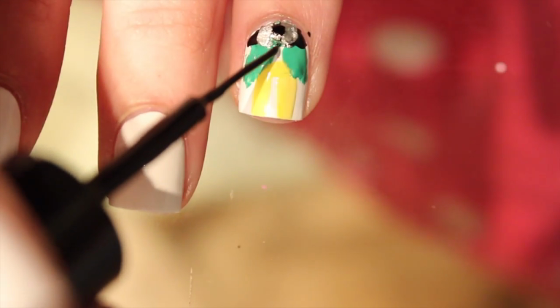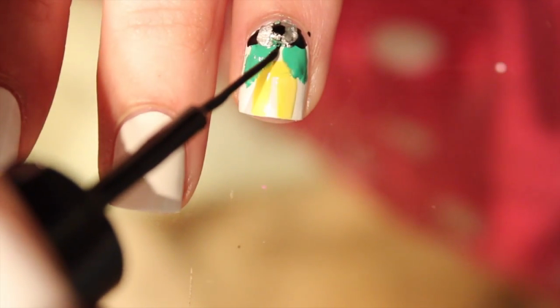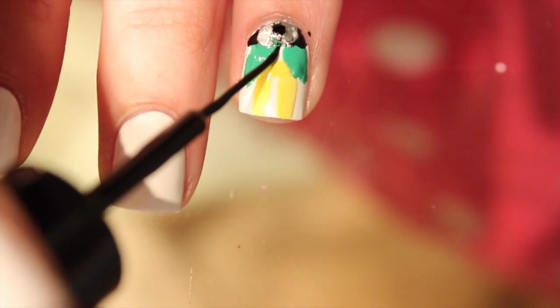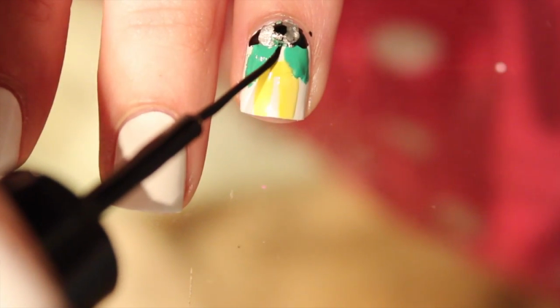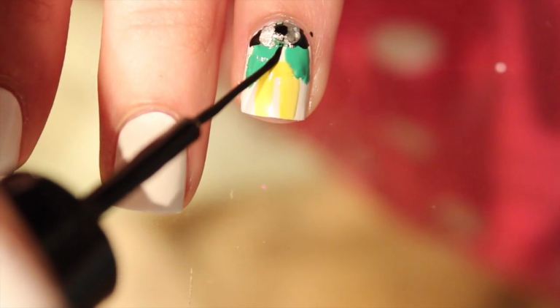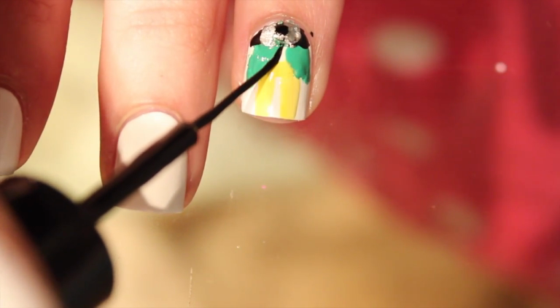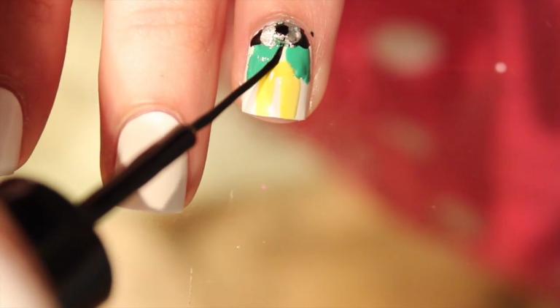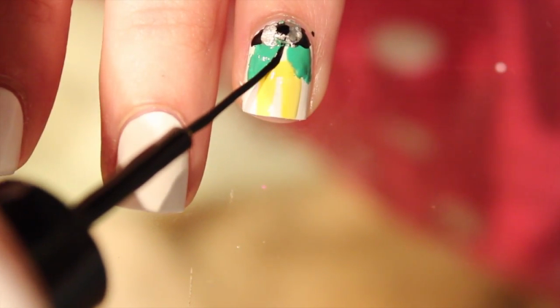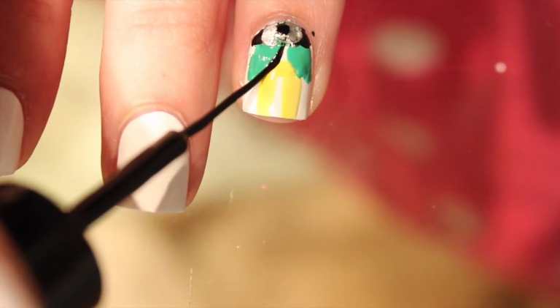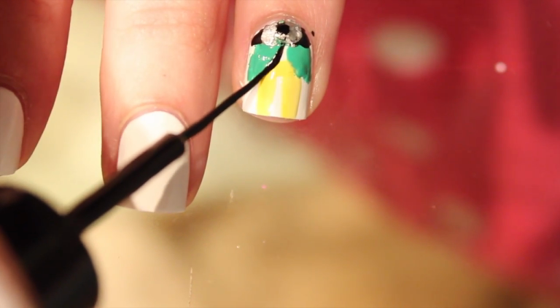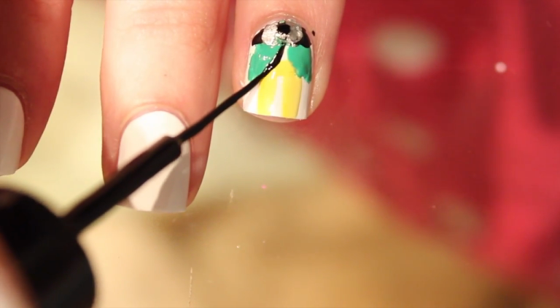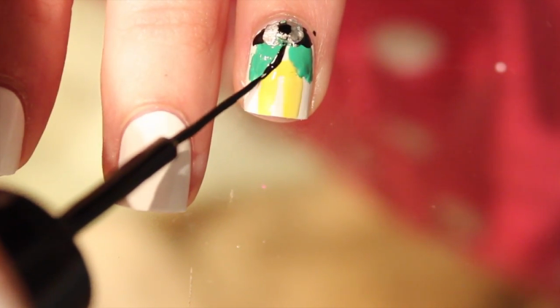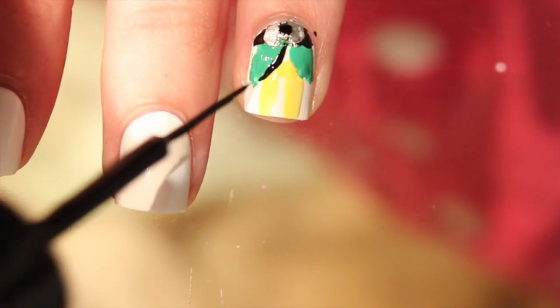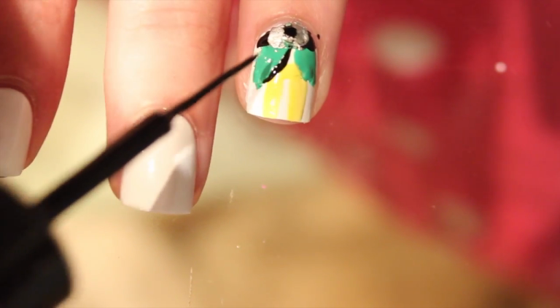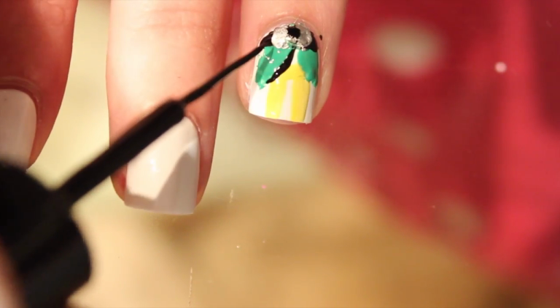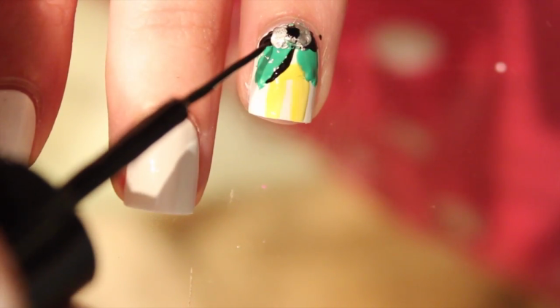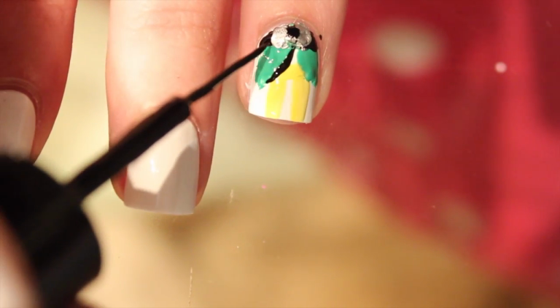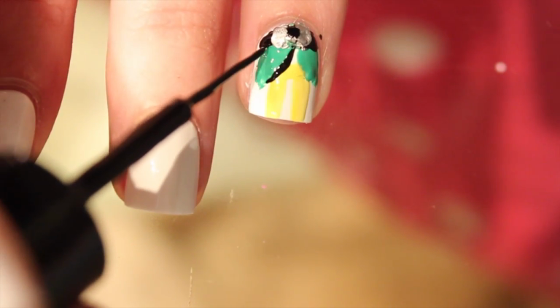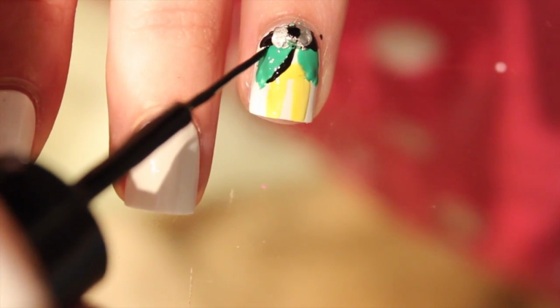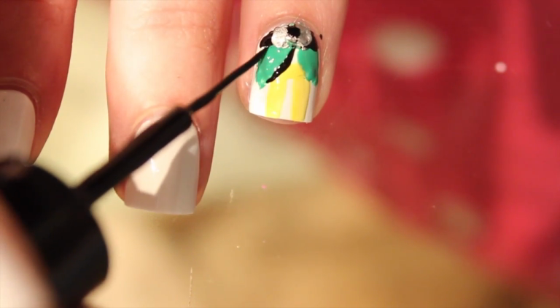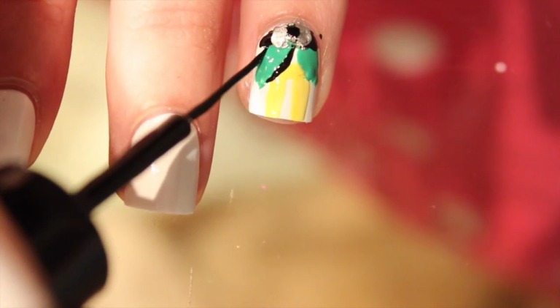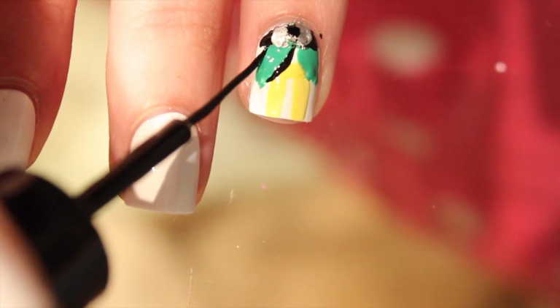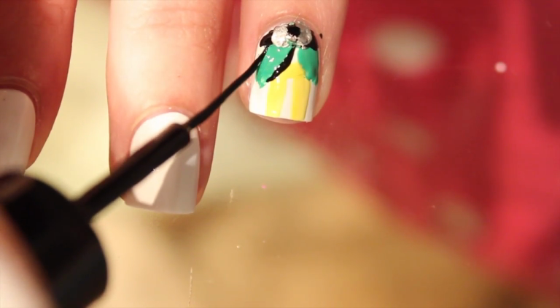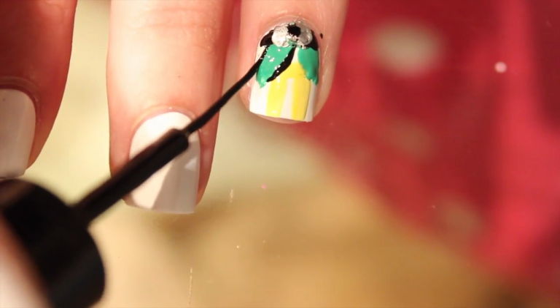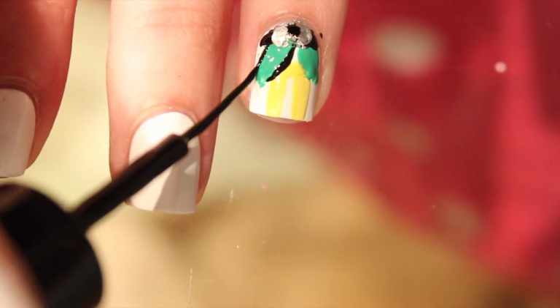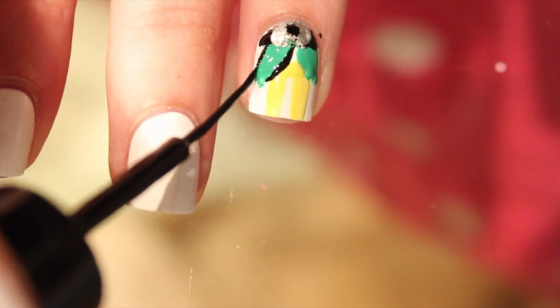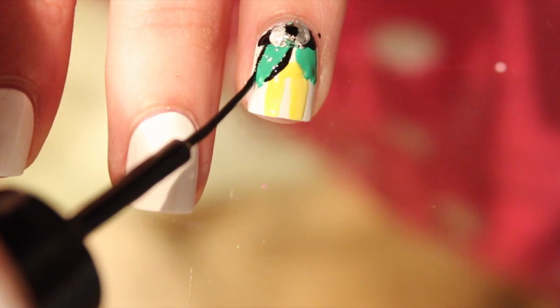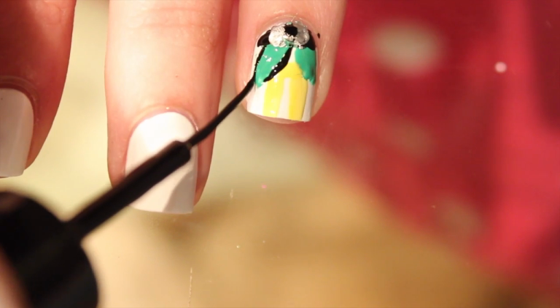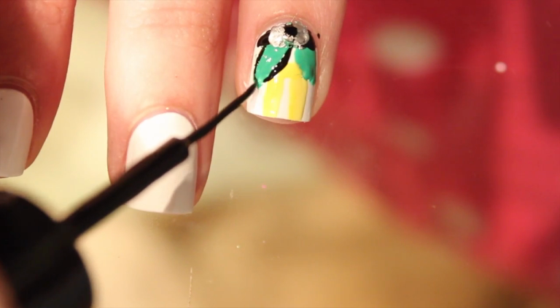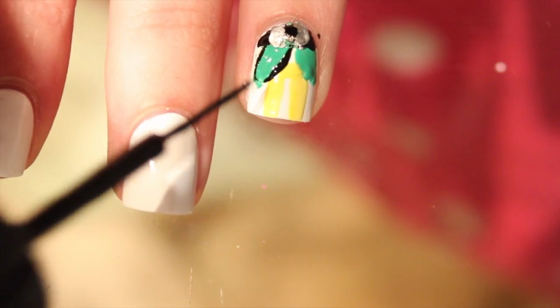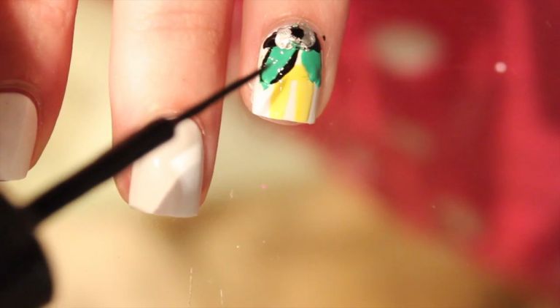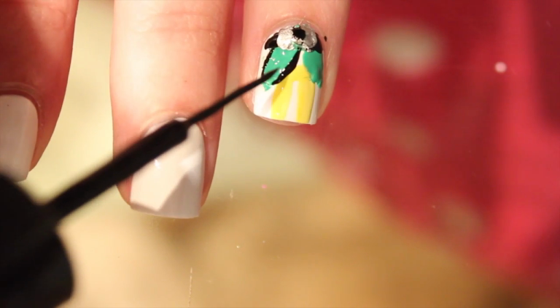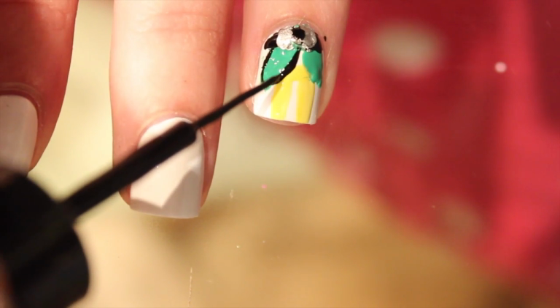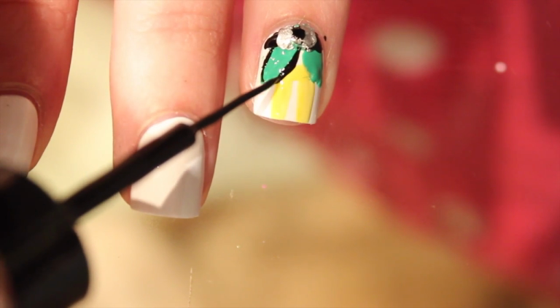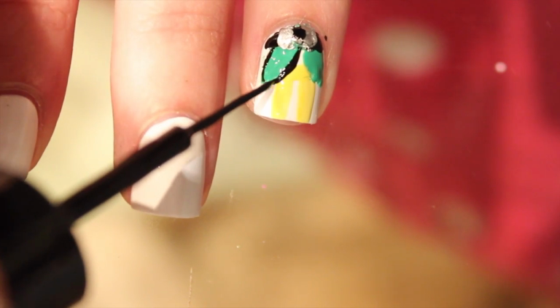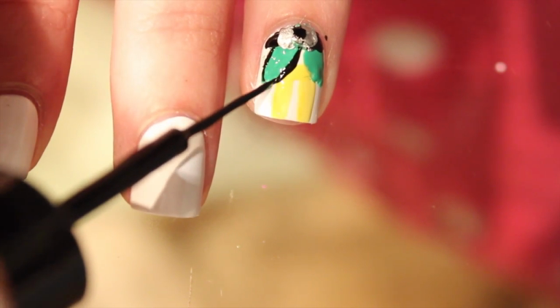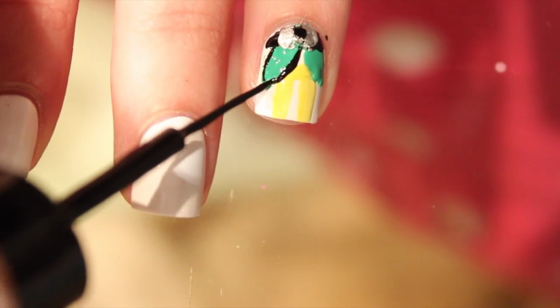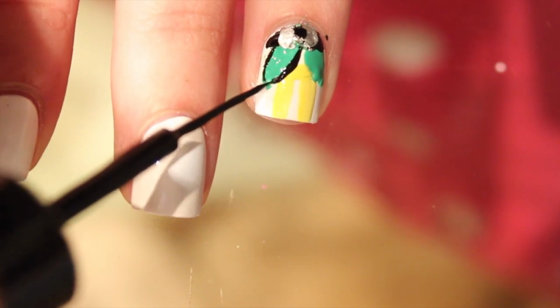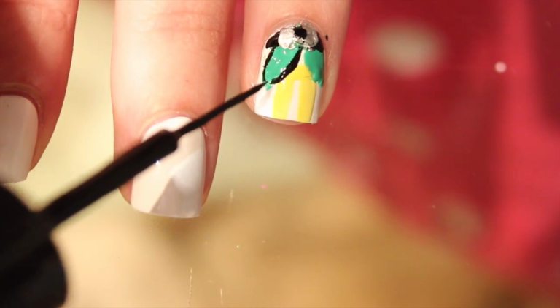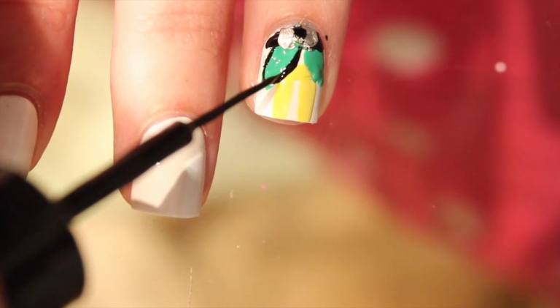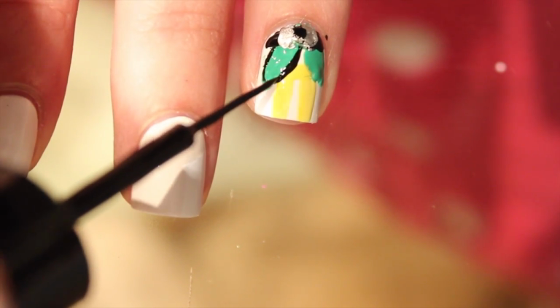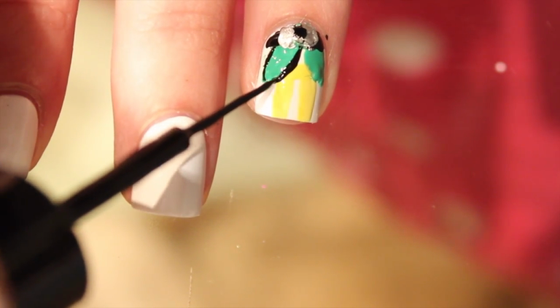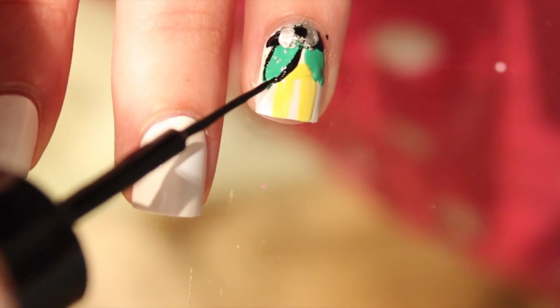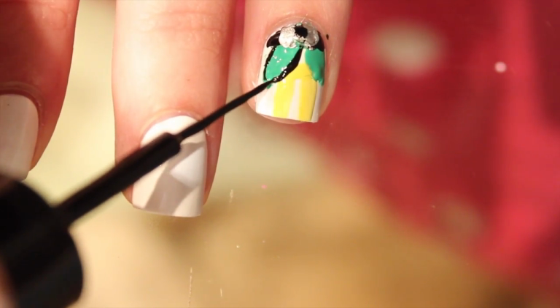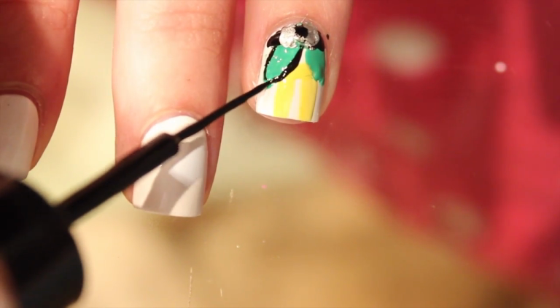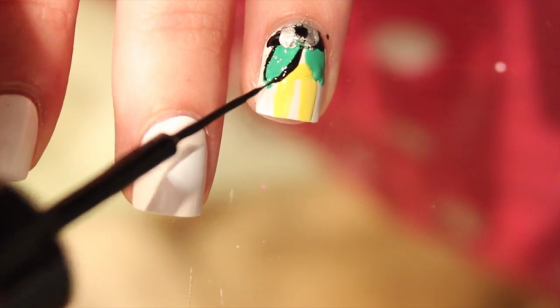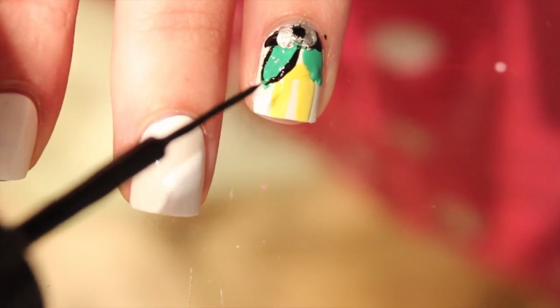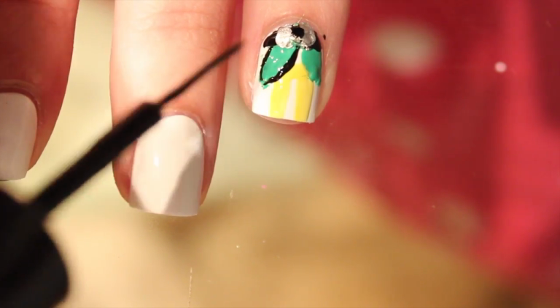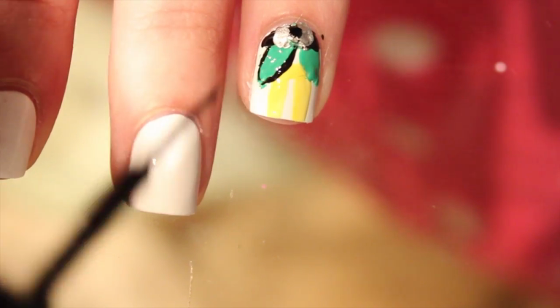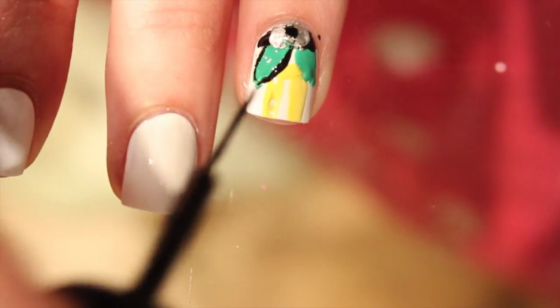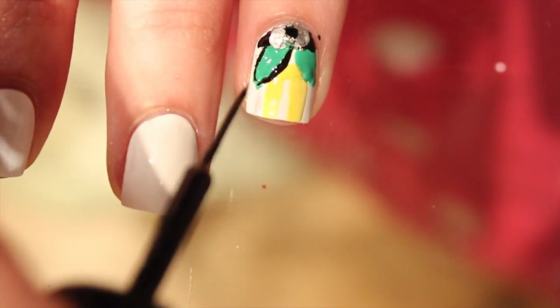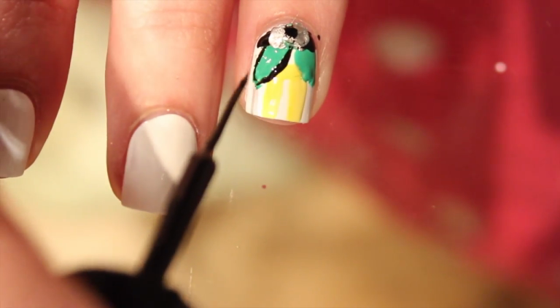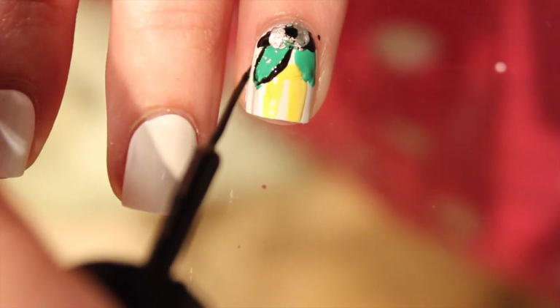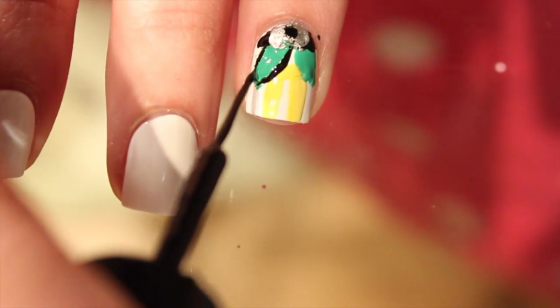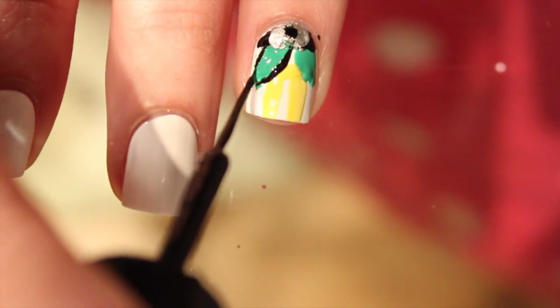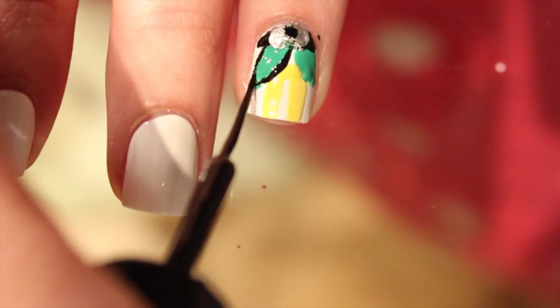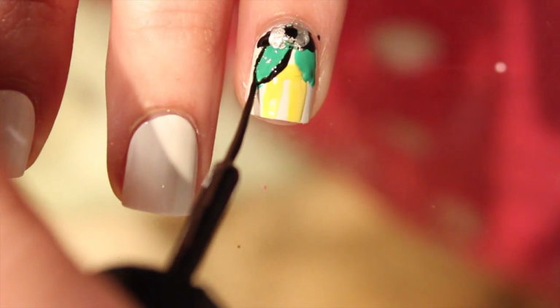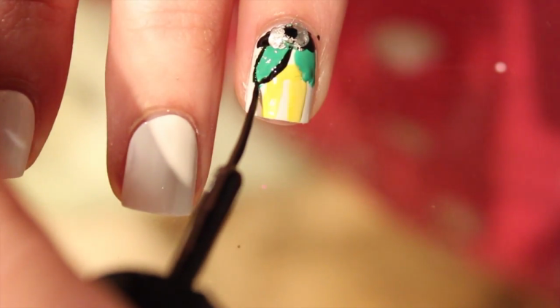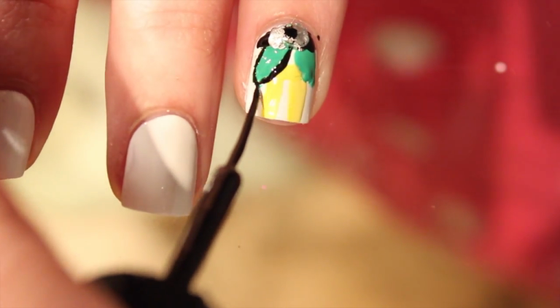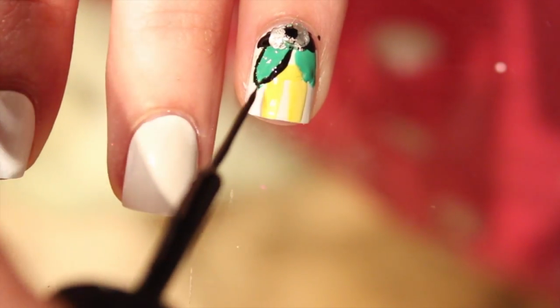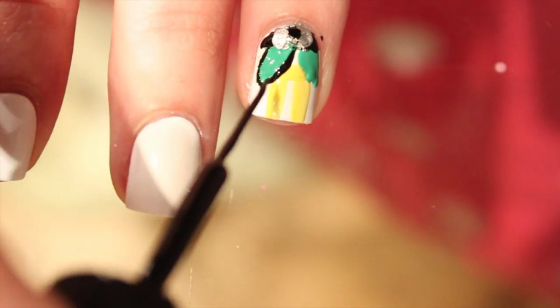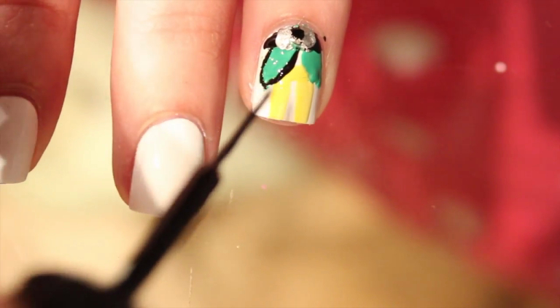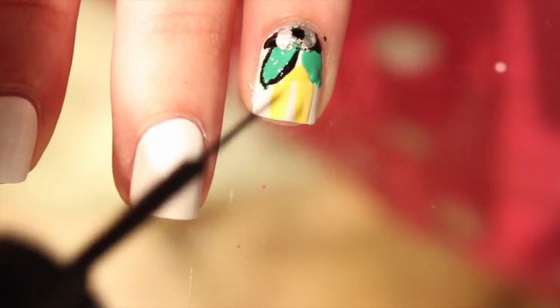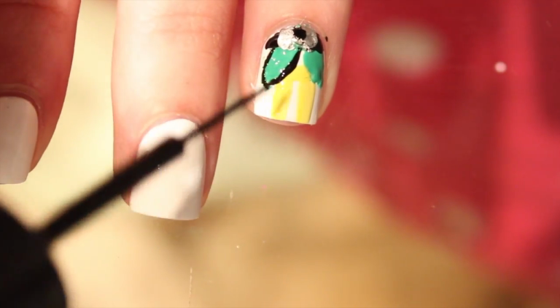Then I'm going to take my black striper again and just draw around Buddy's coat to shape the outline and define it.